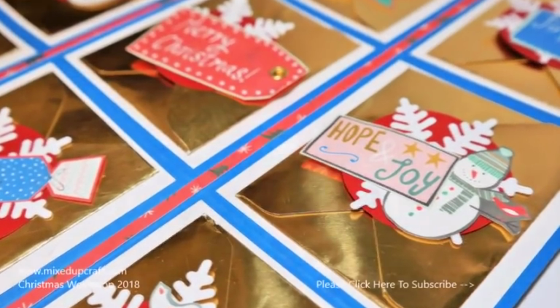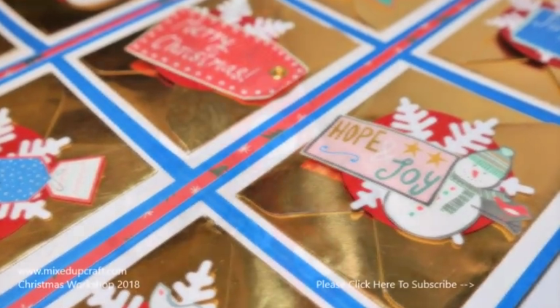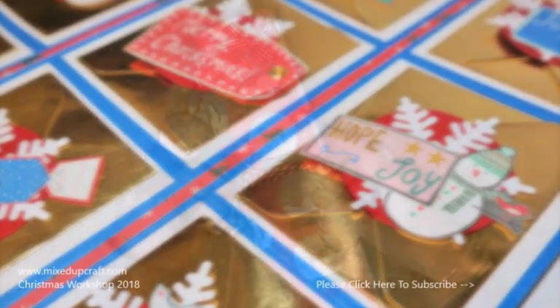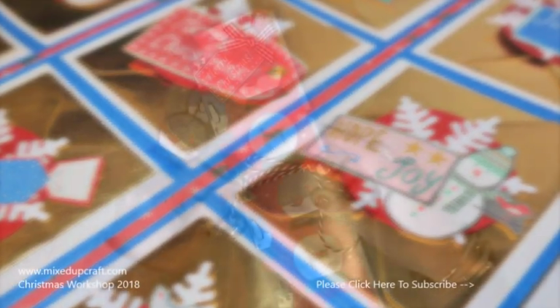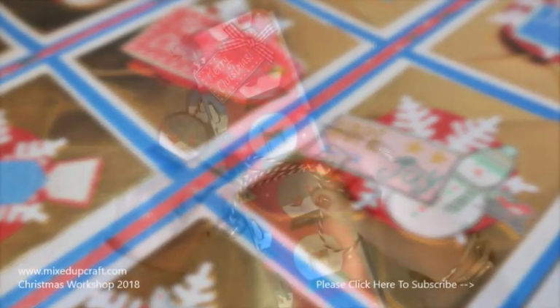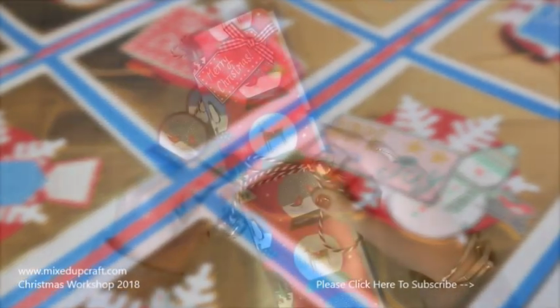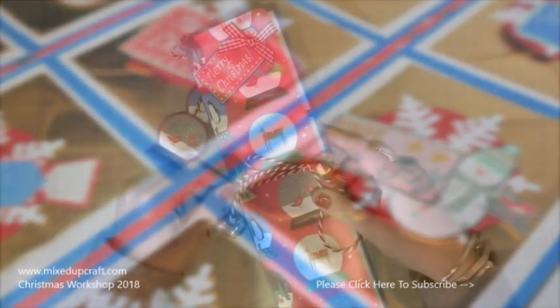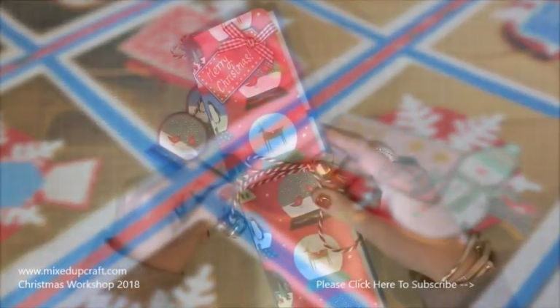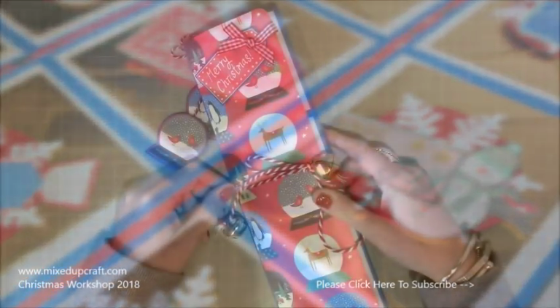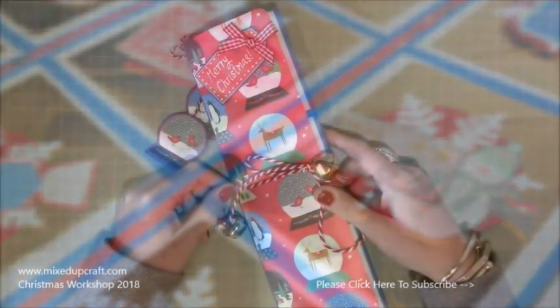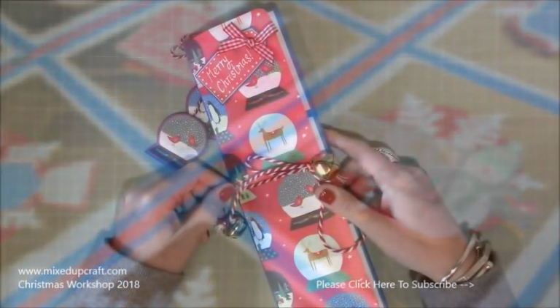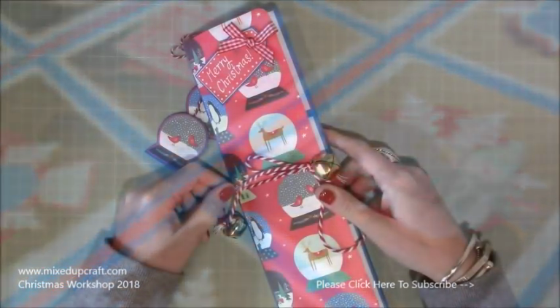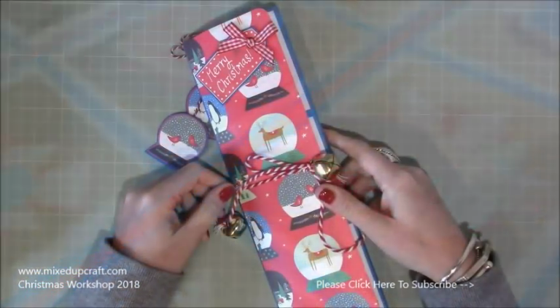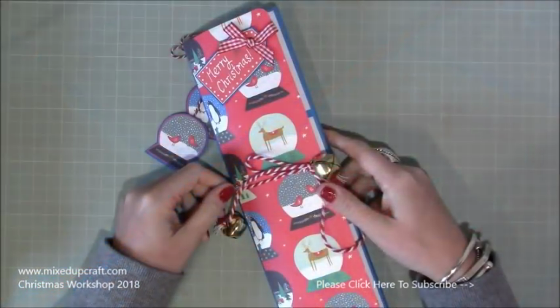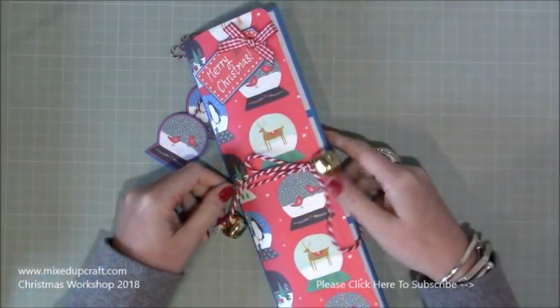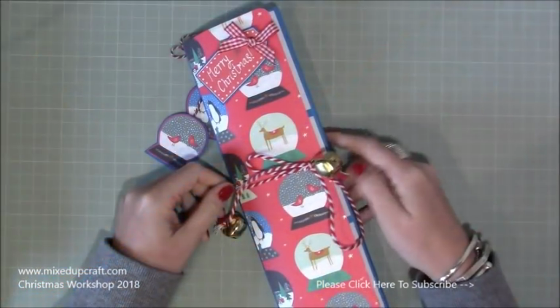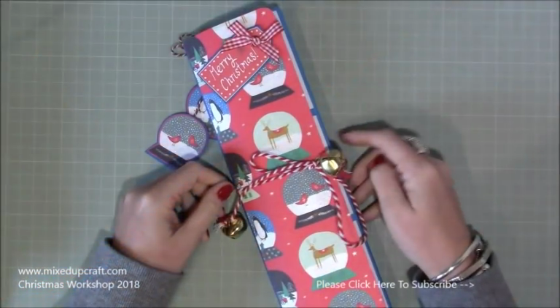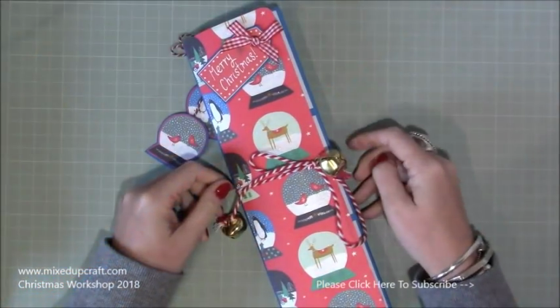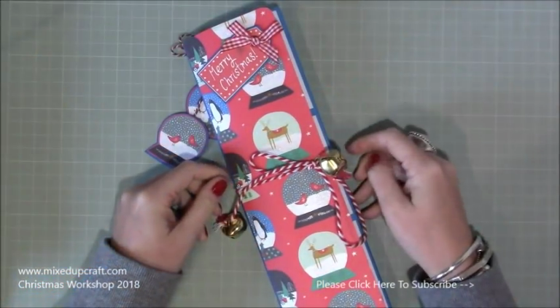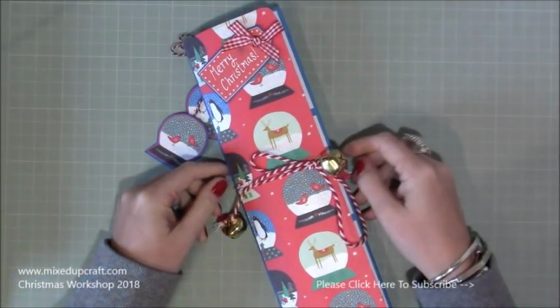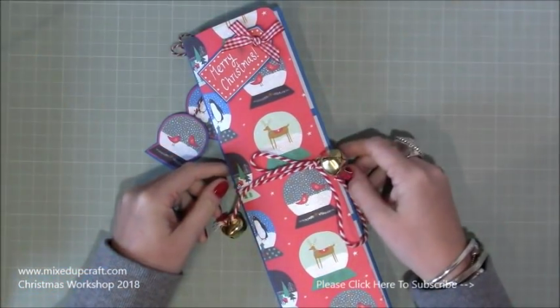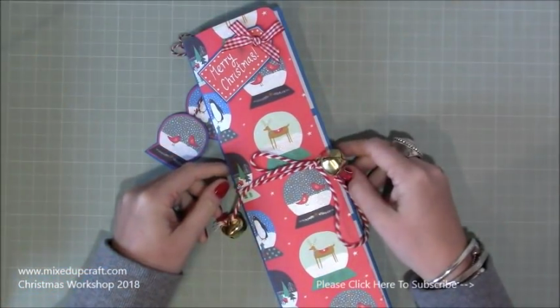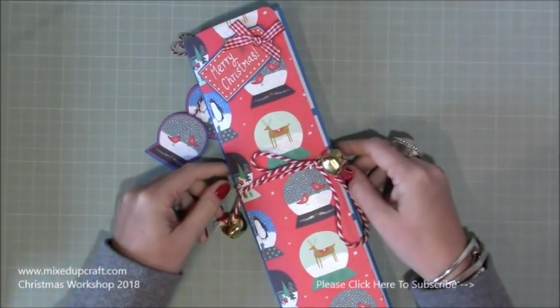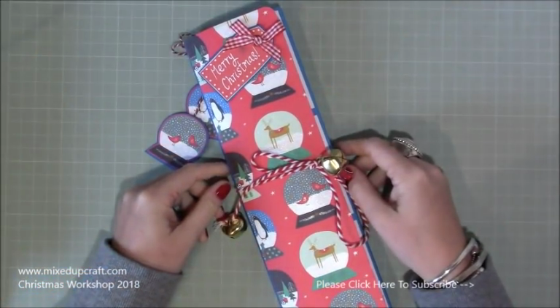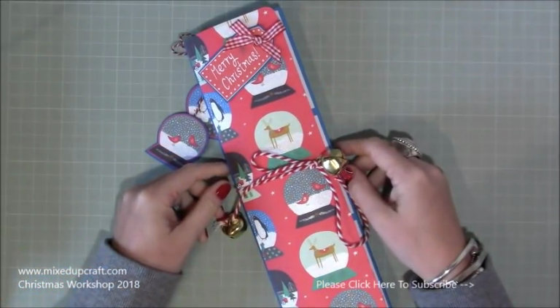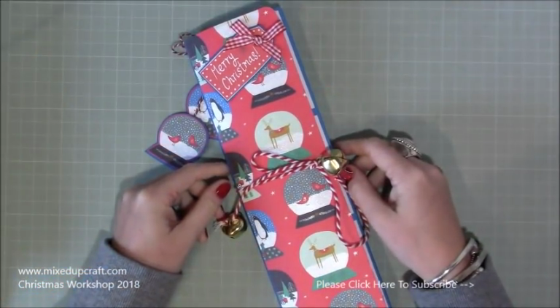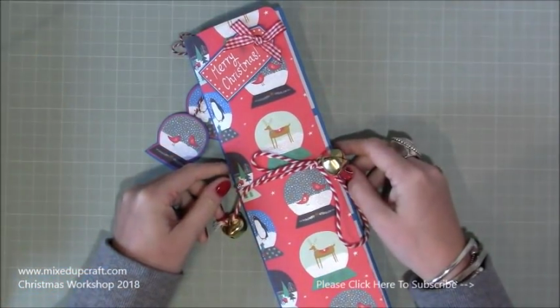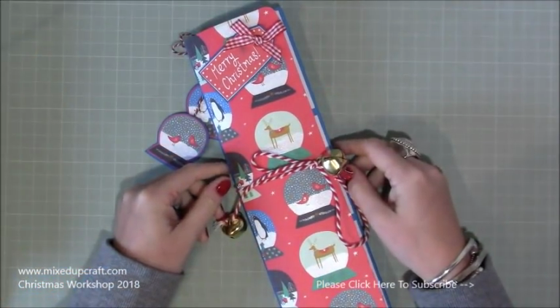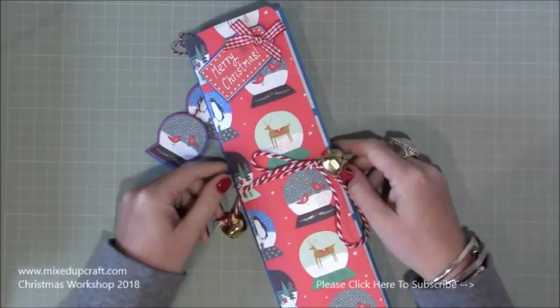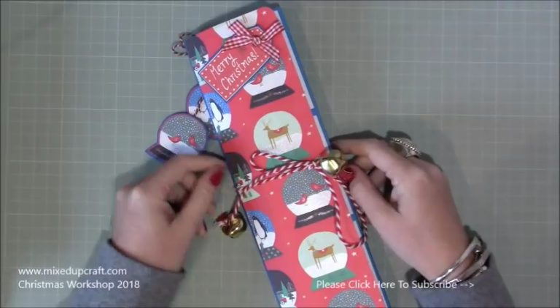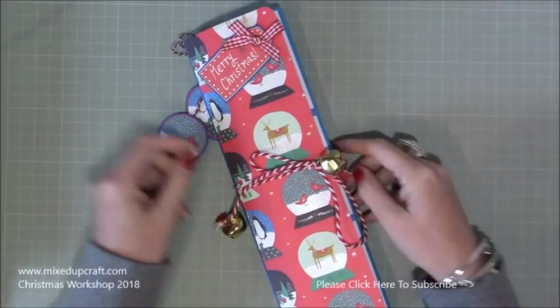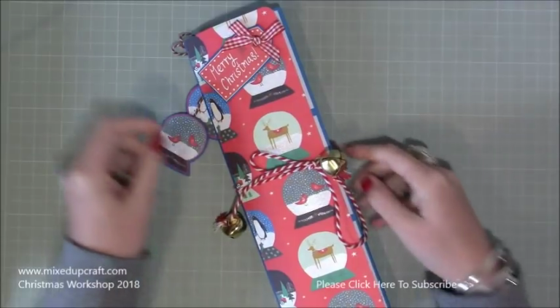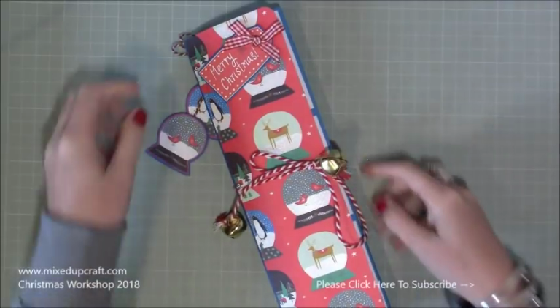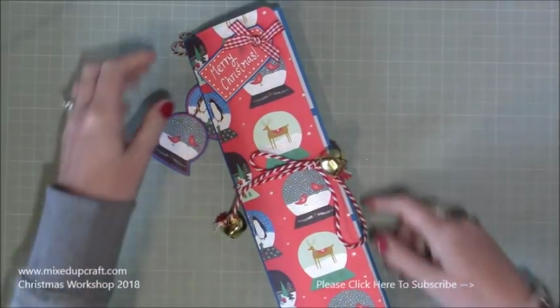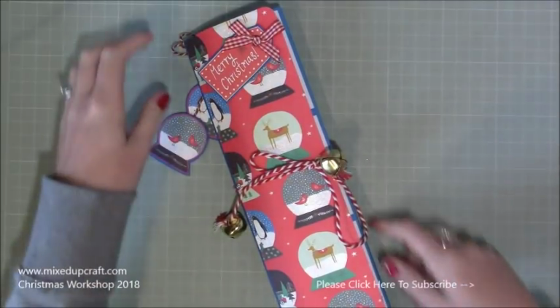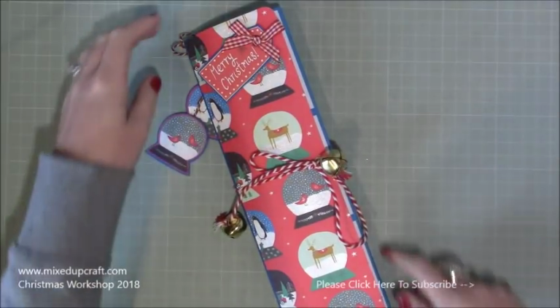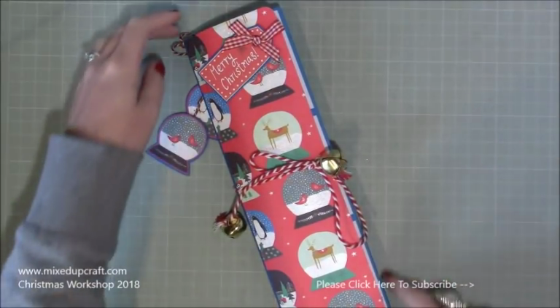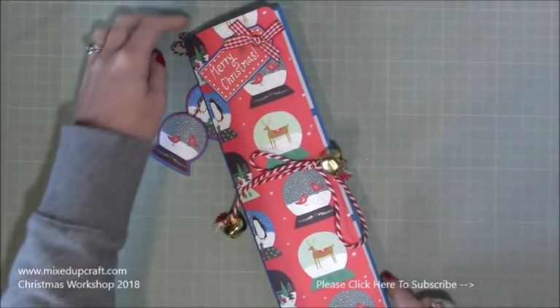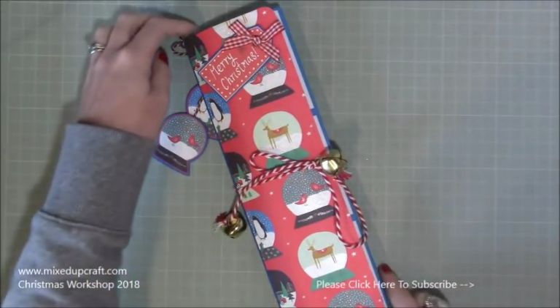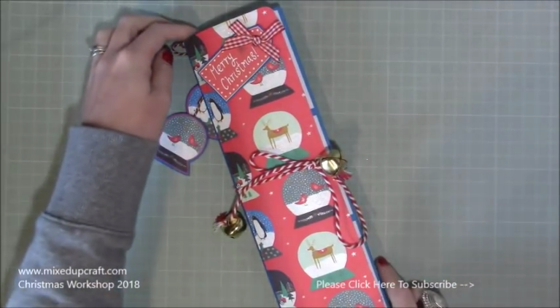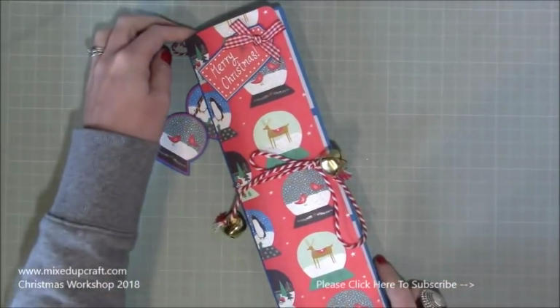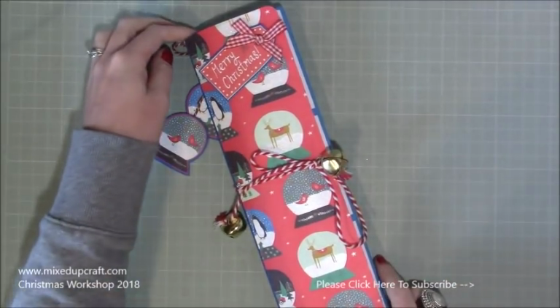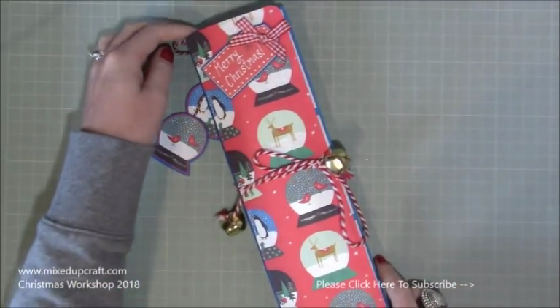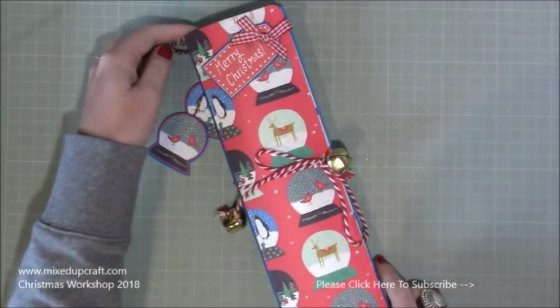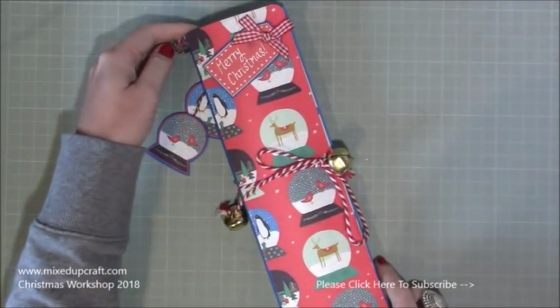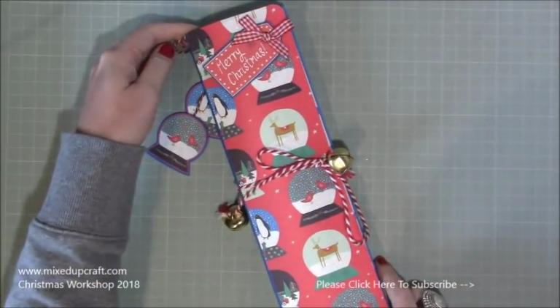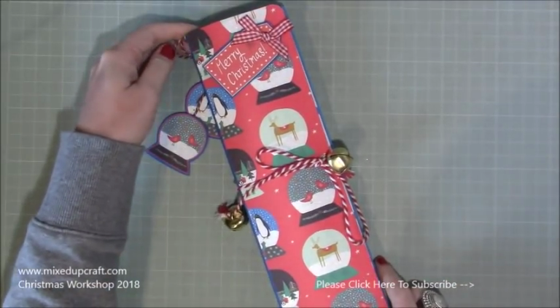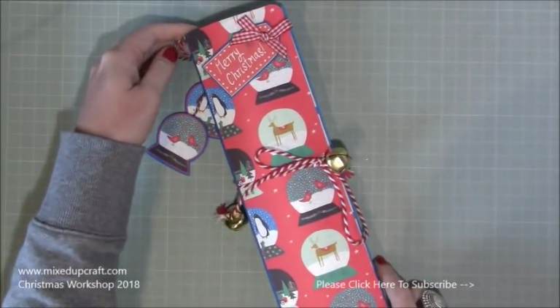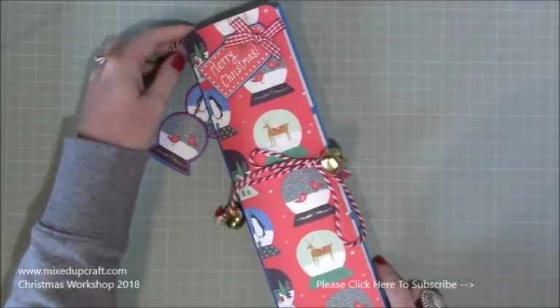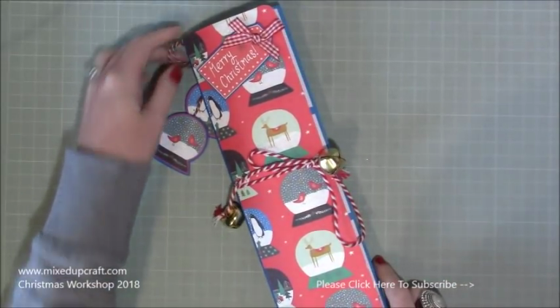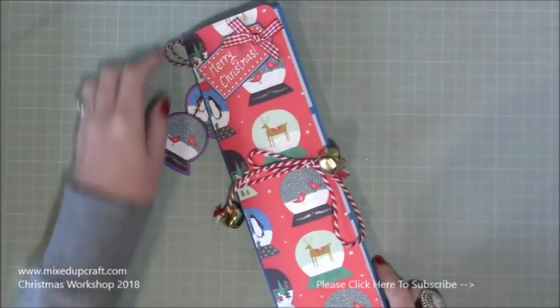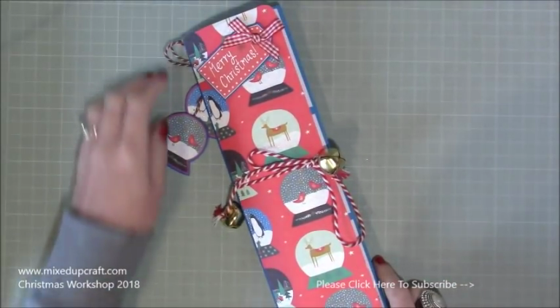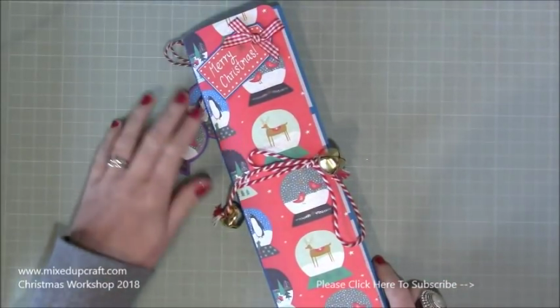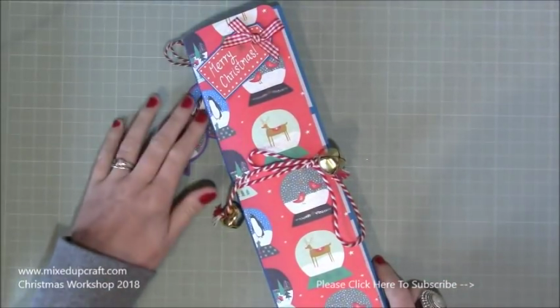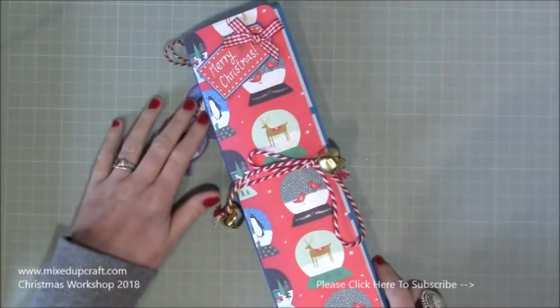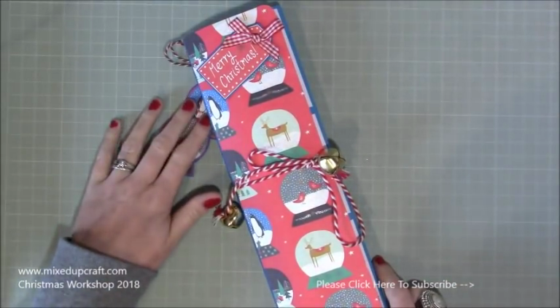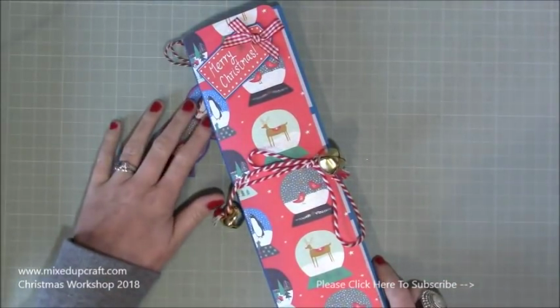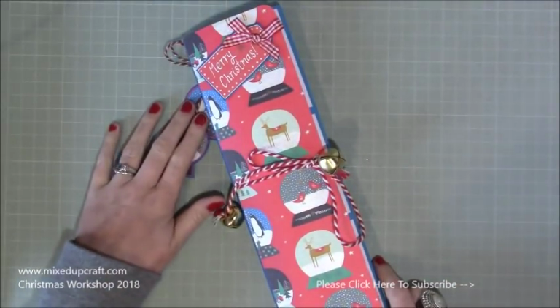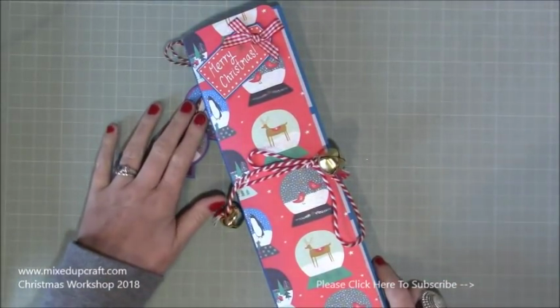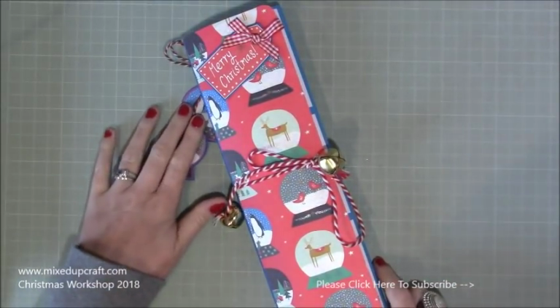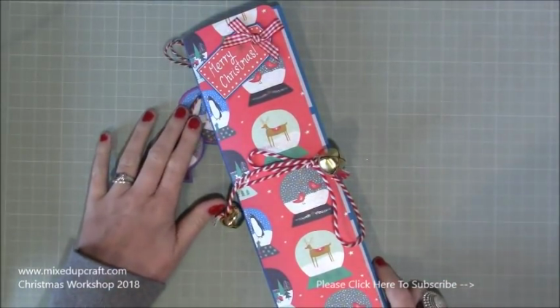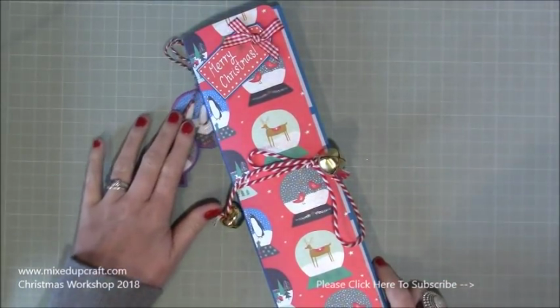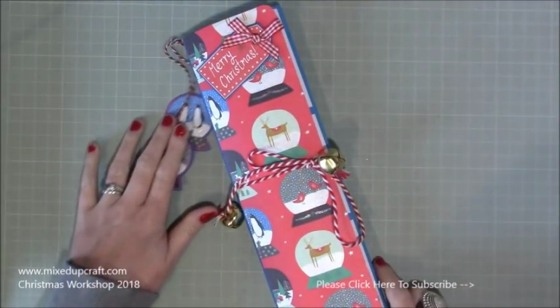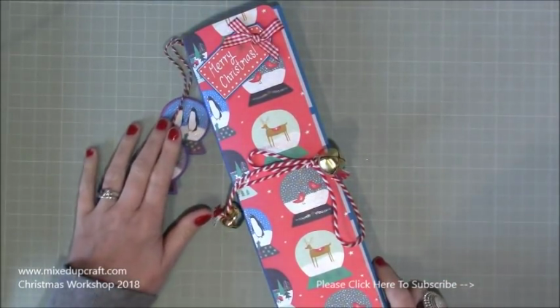Hi everybody, it's Sam at Mixed Up Graph. Thank you for watching my tutorial today. I'm going to be showing you how to make this fun advent pocket letter.